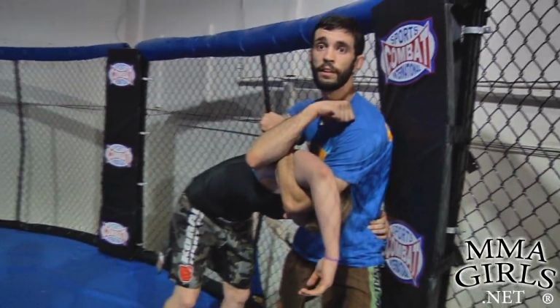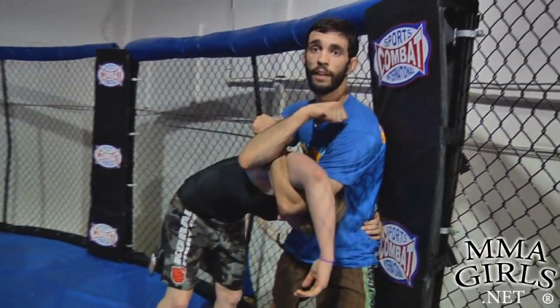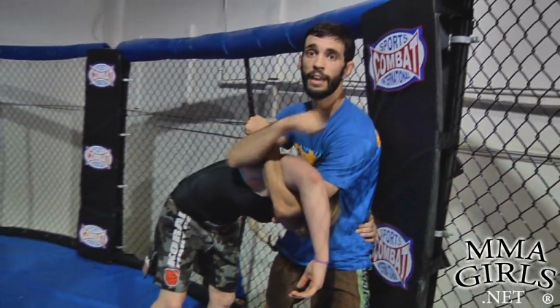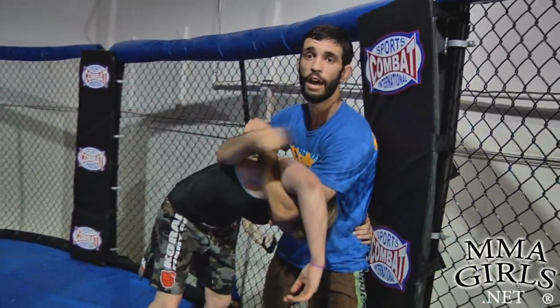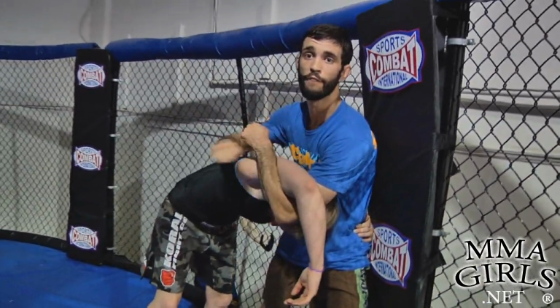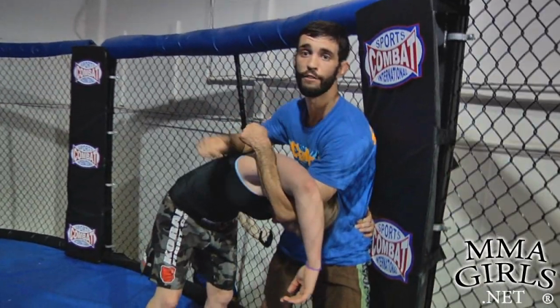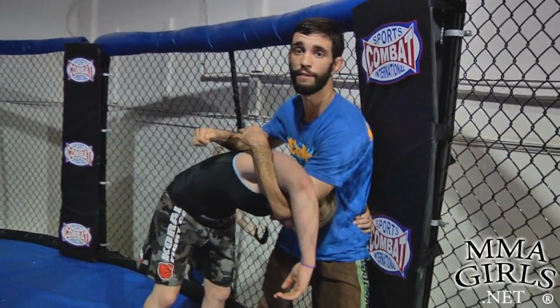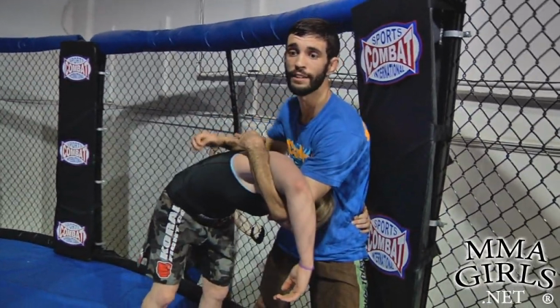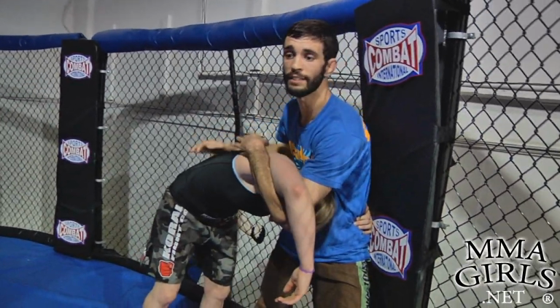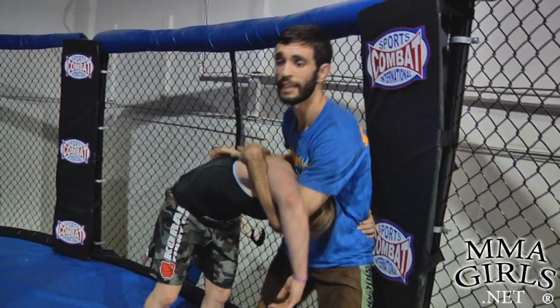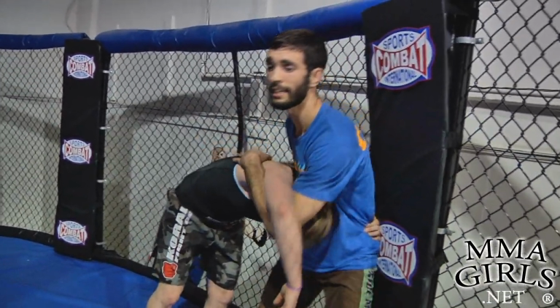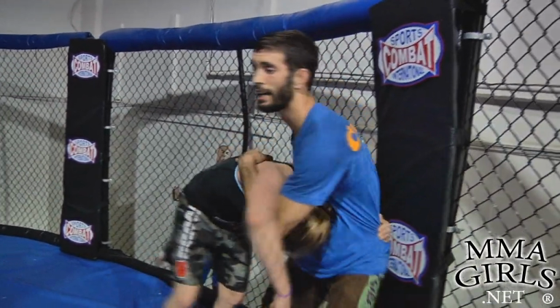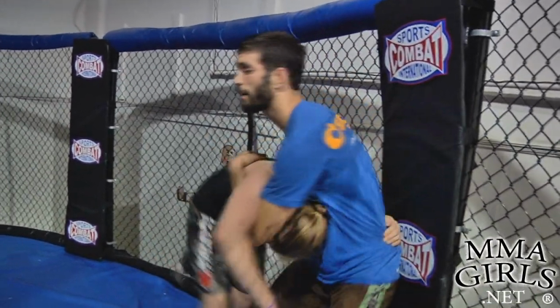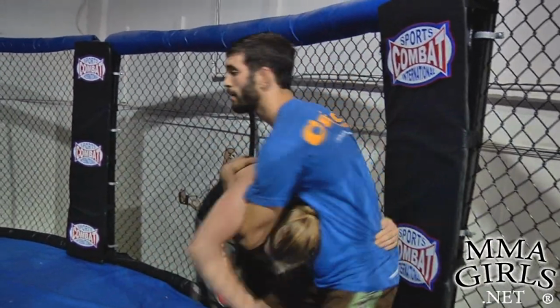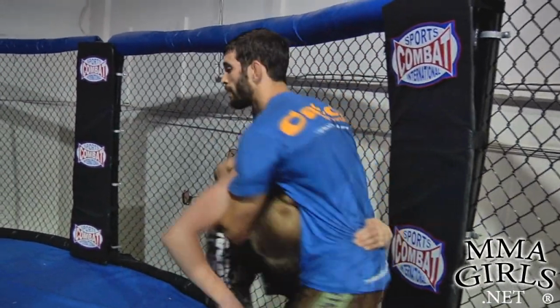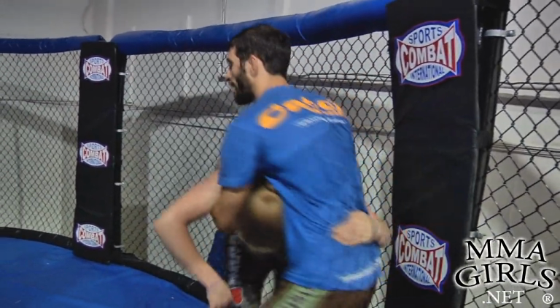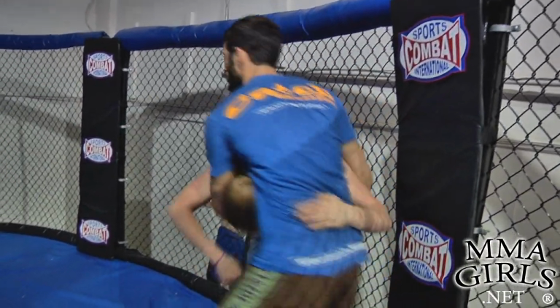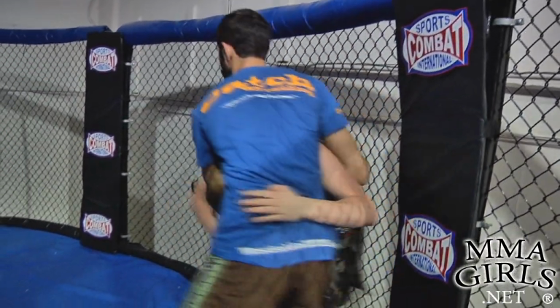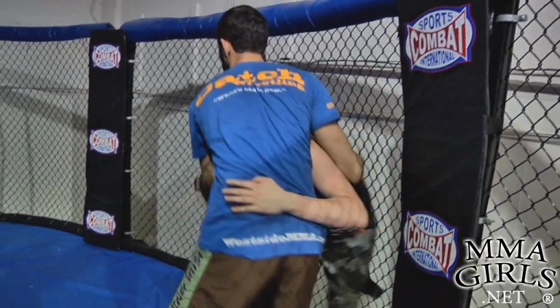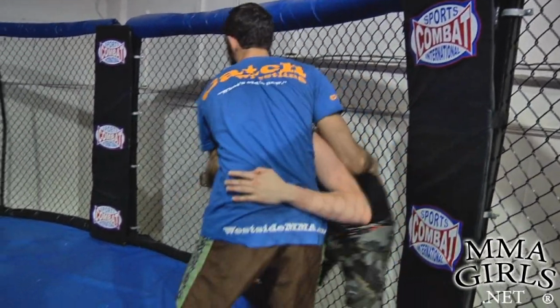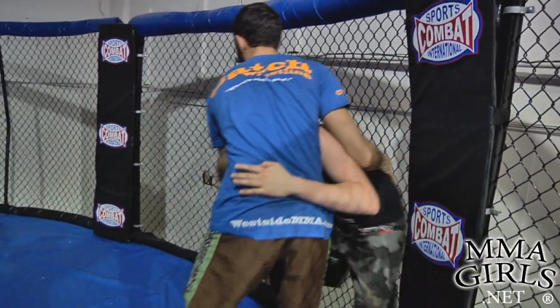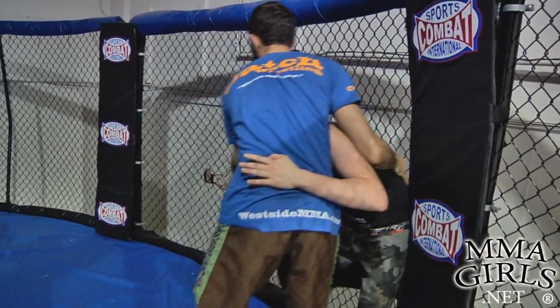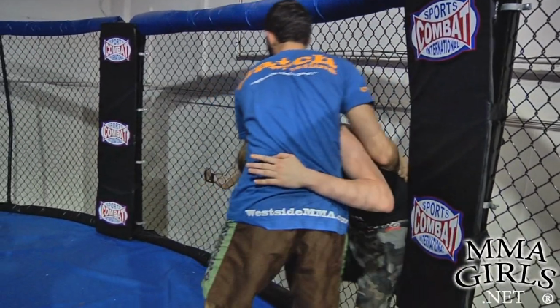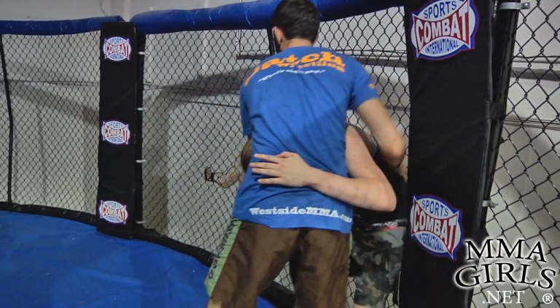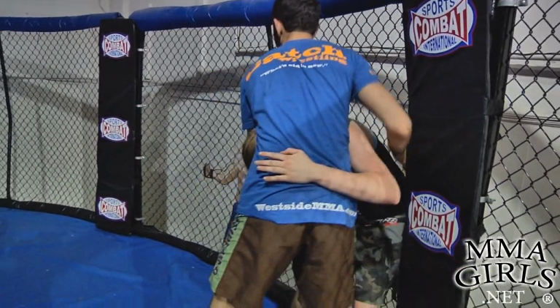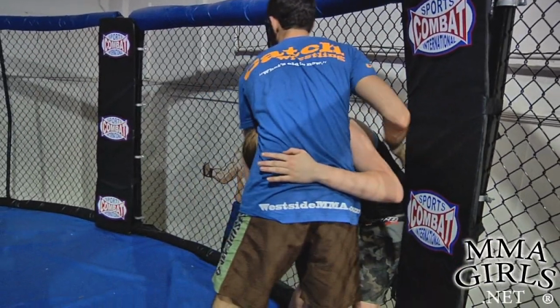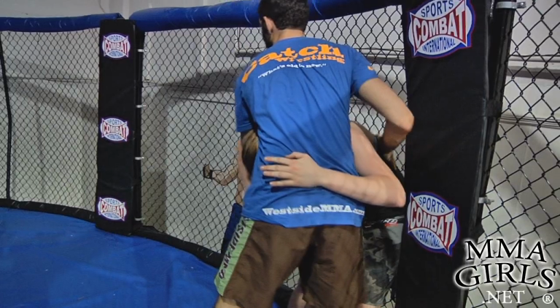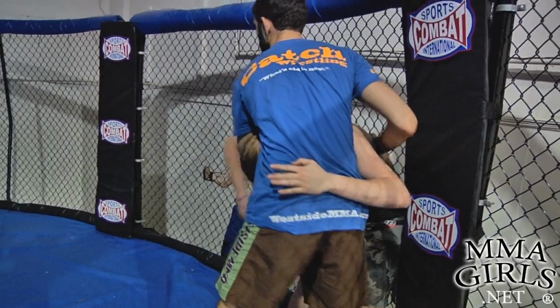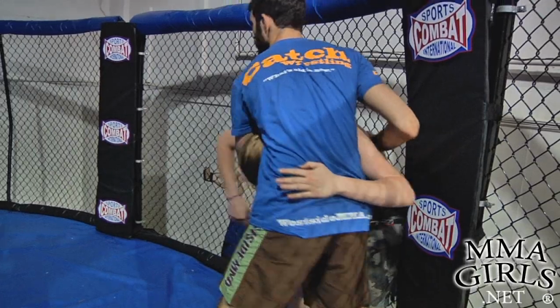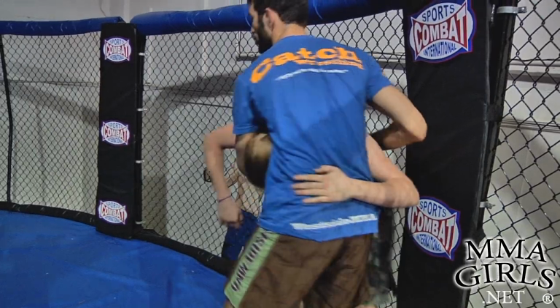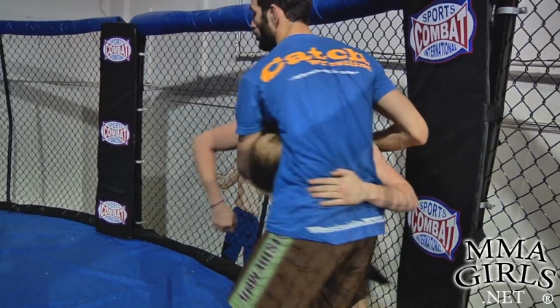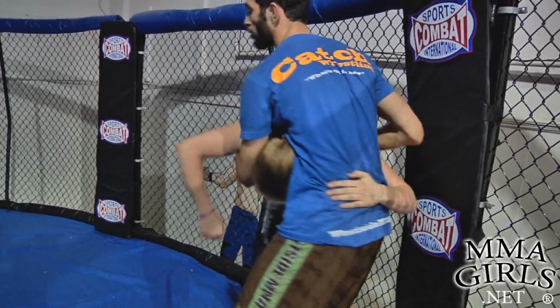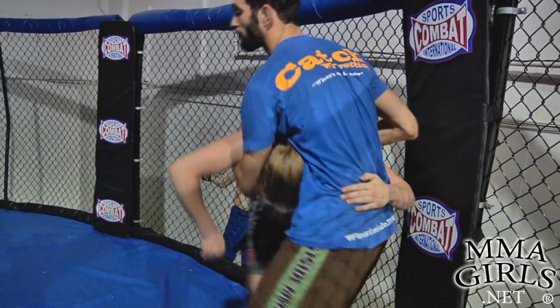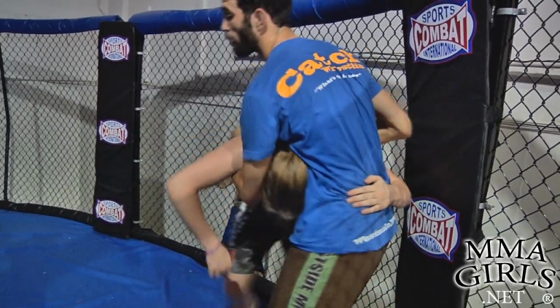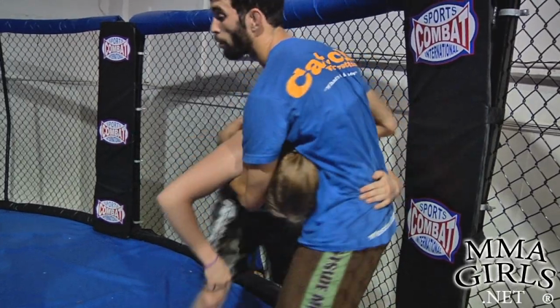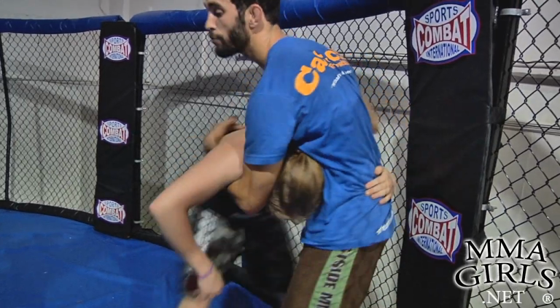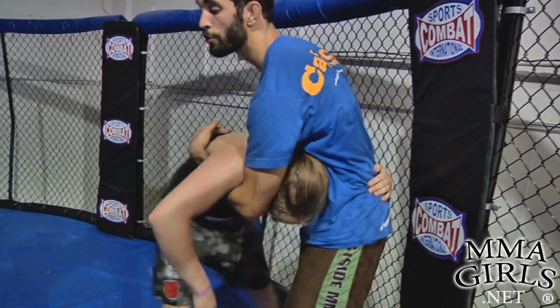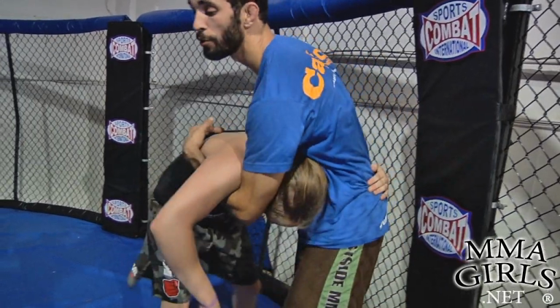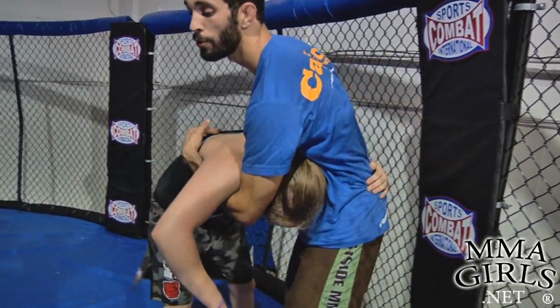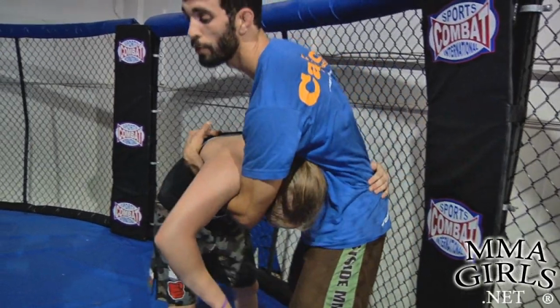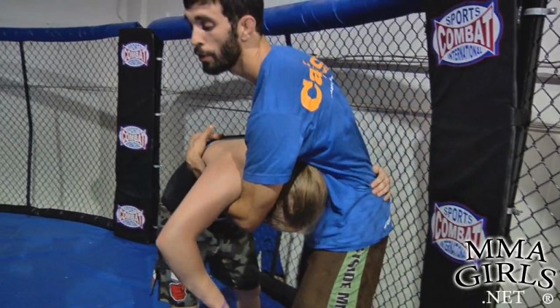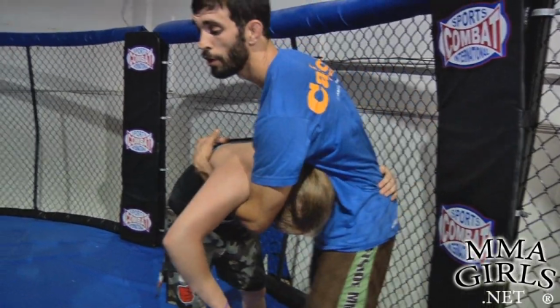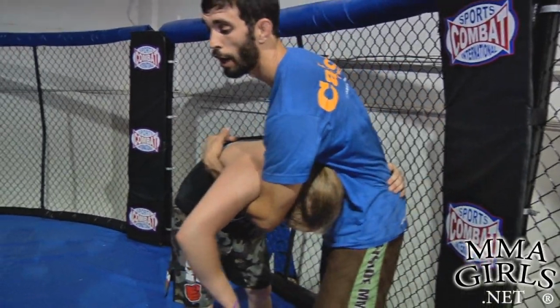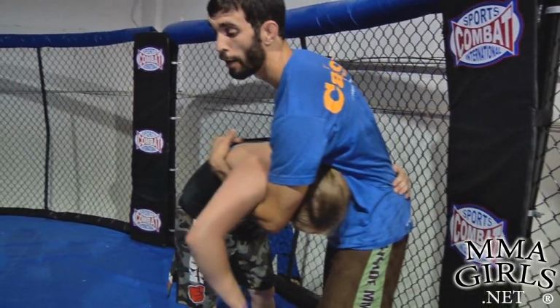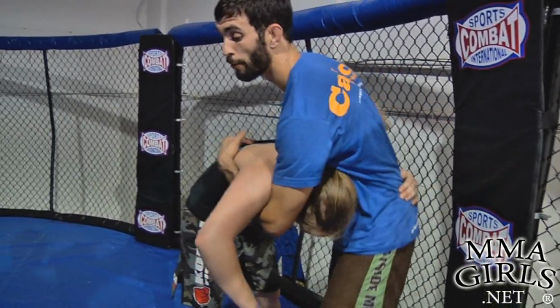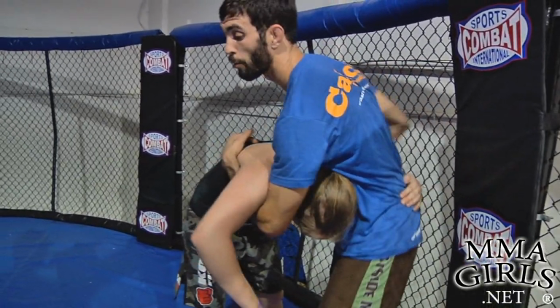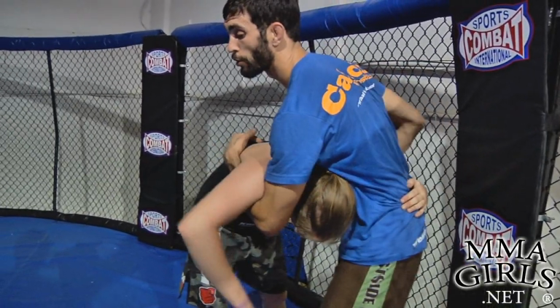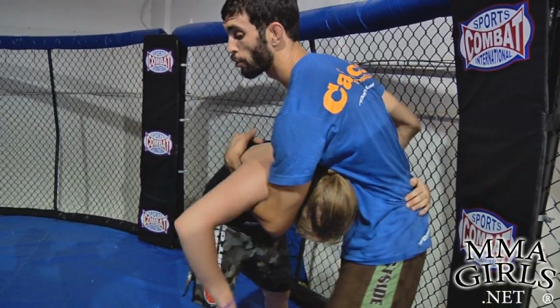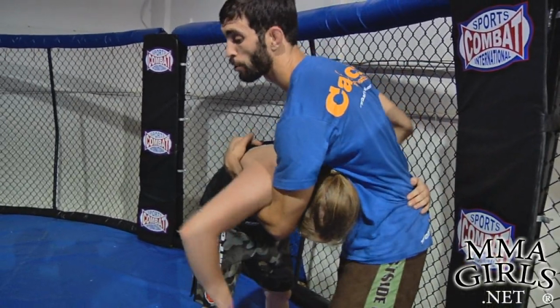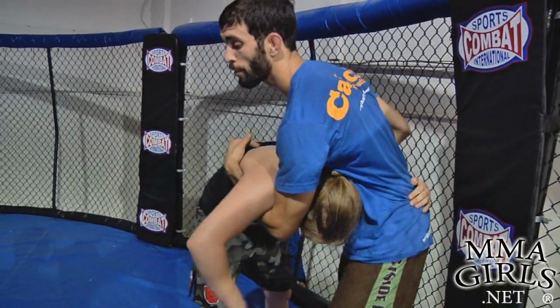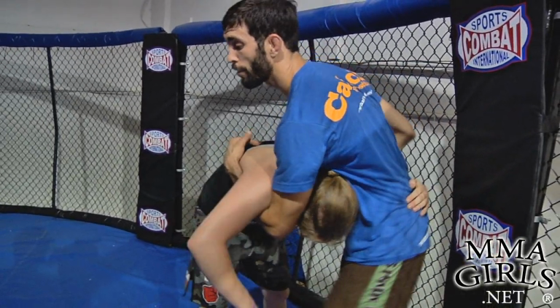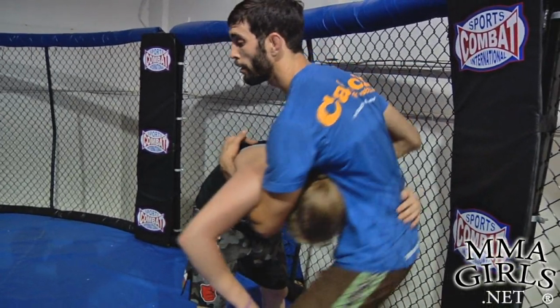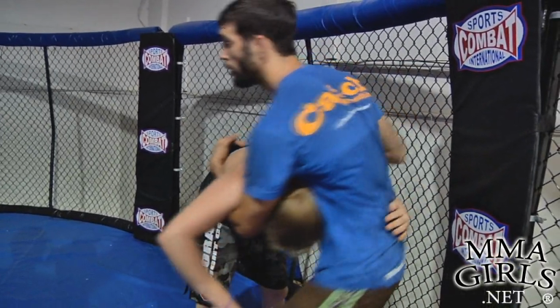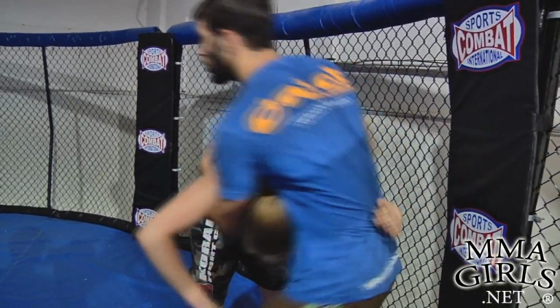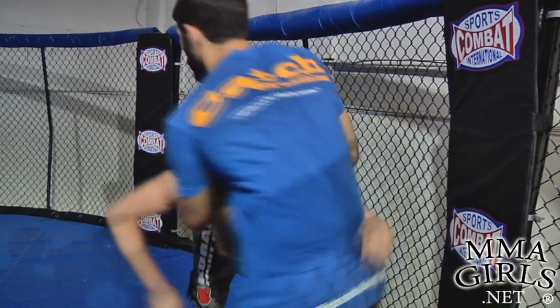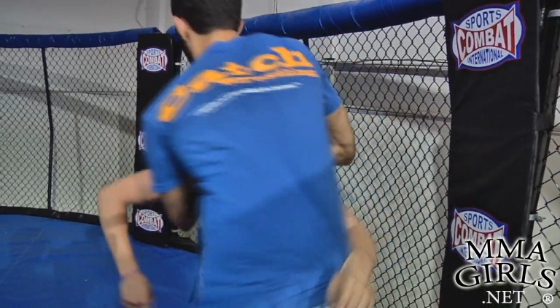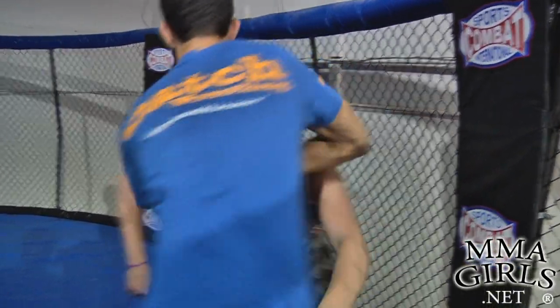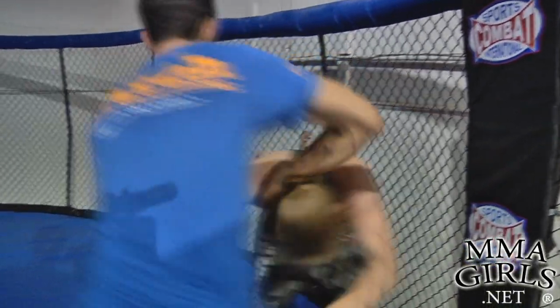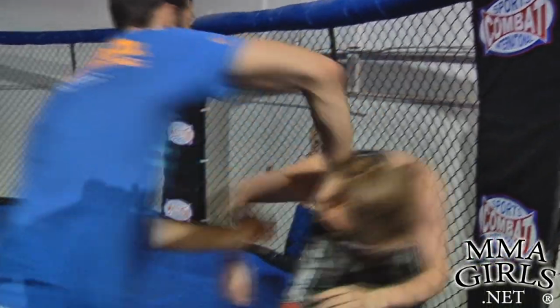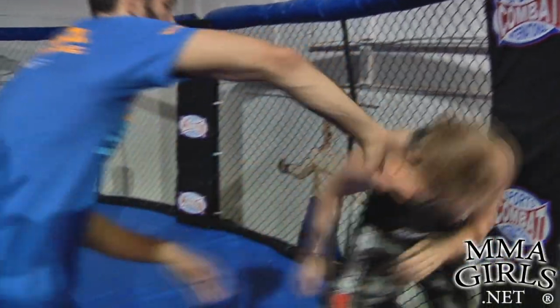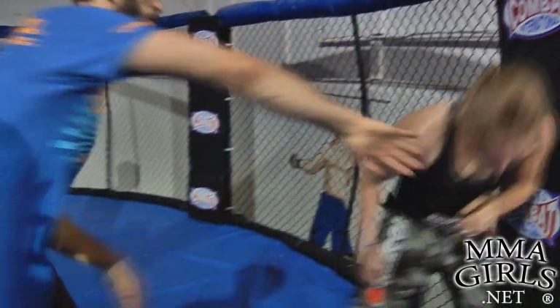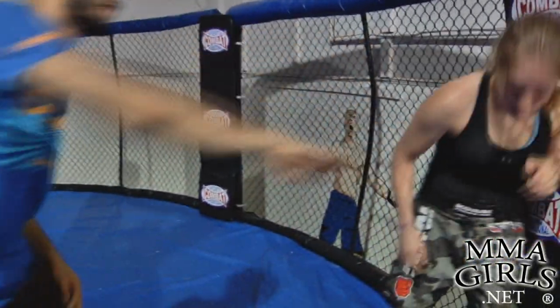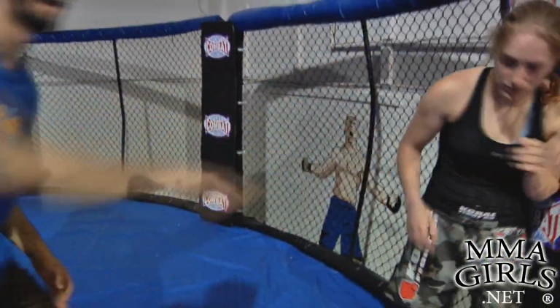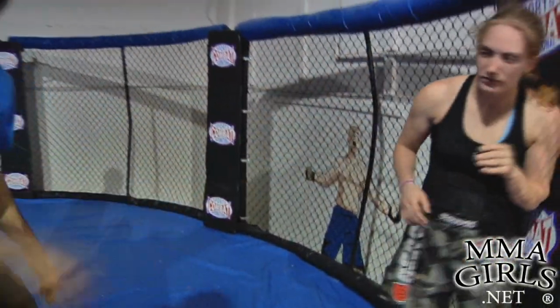And now I've defended the takedown. I can circle out, keep this underhook if I want to and turn her with it, or I can roll out.